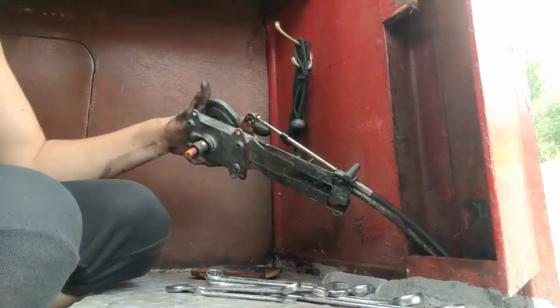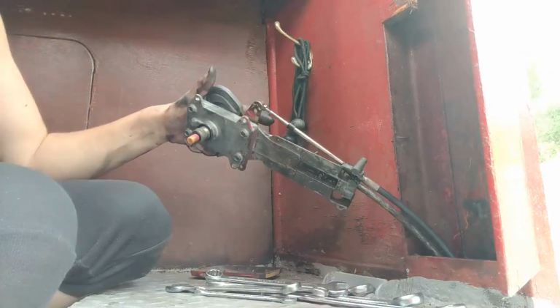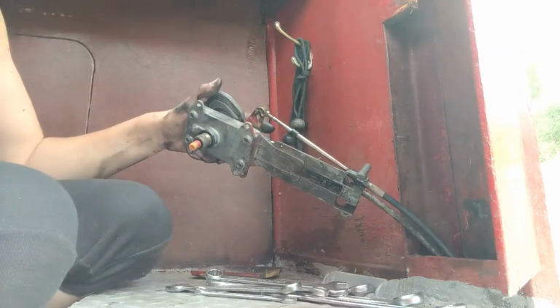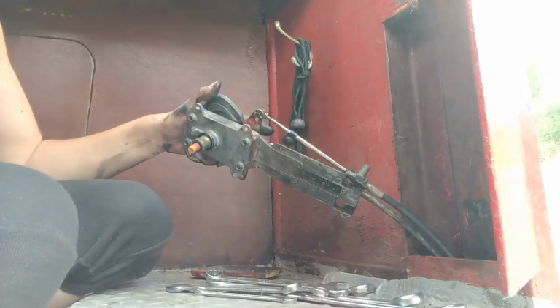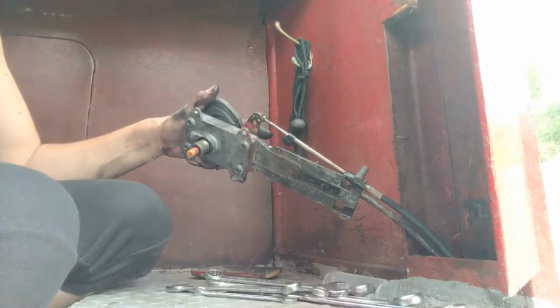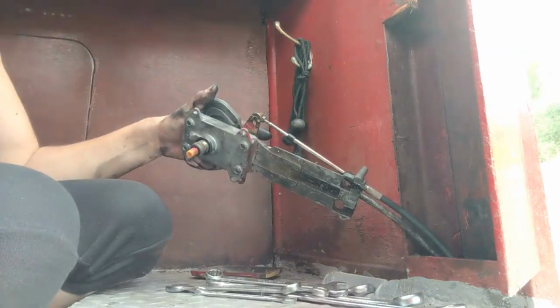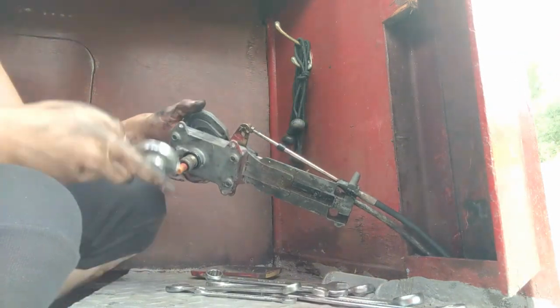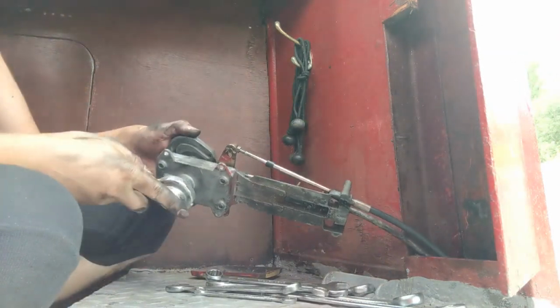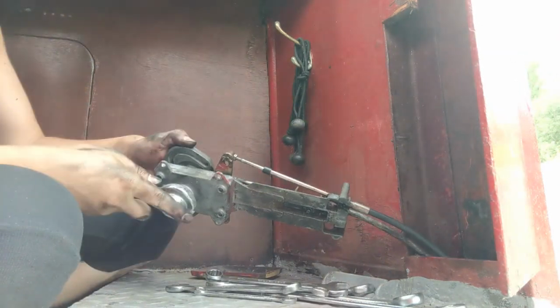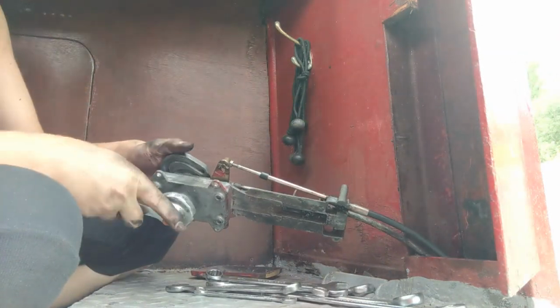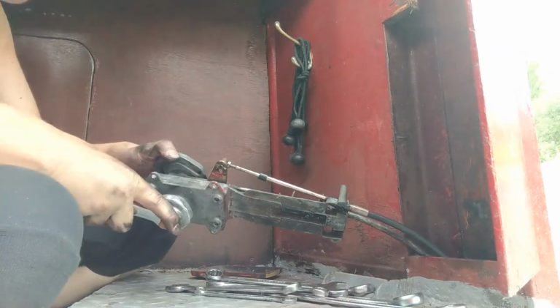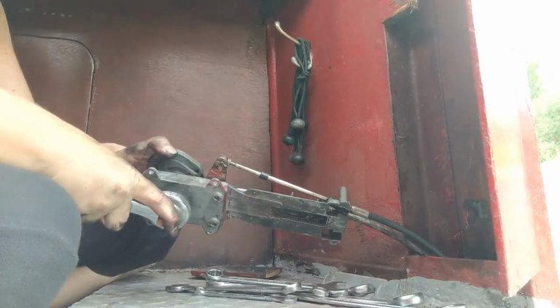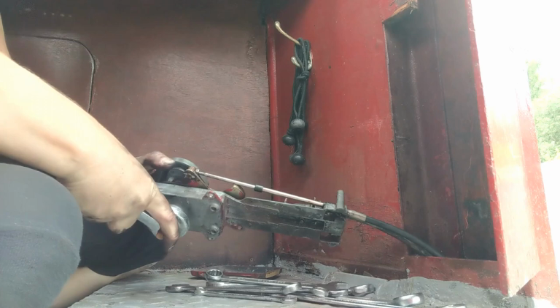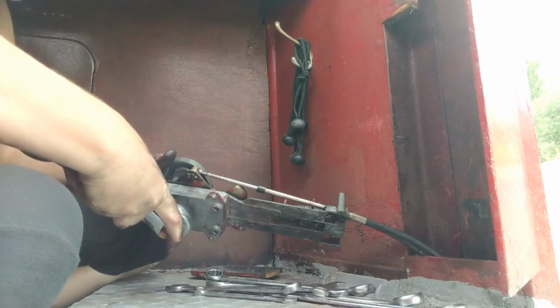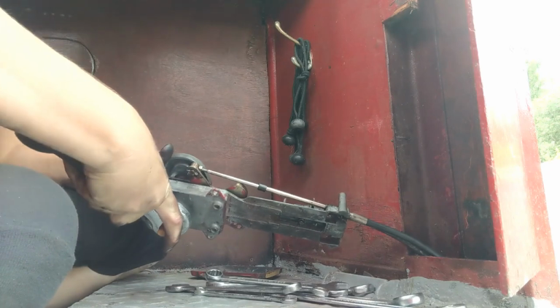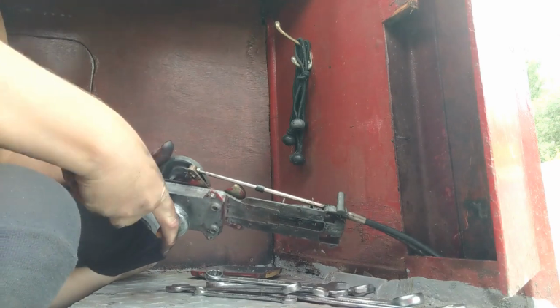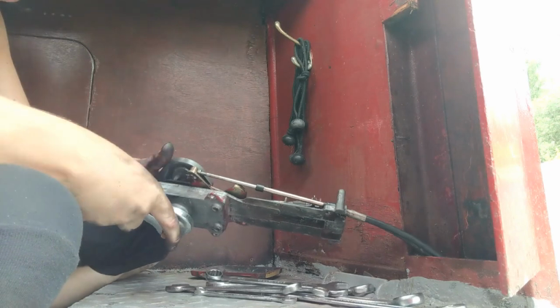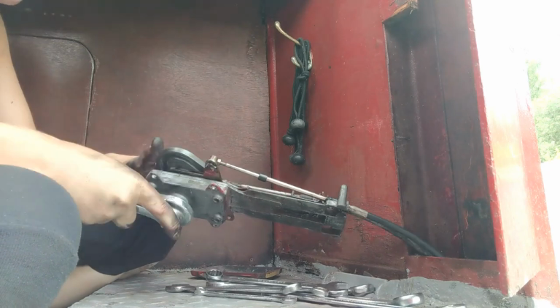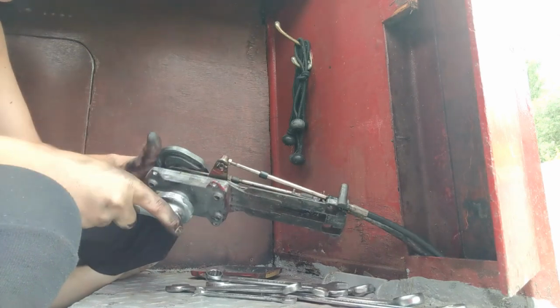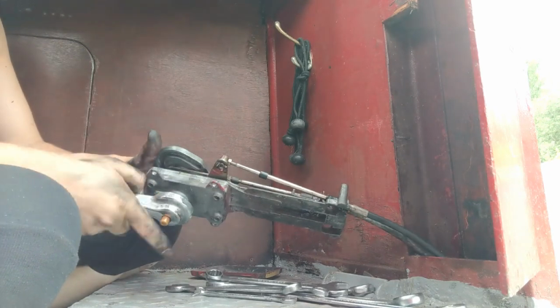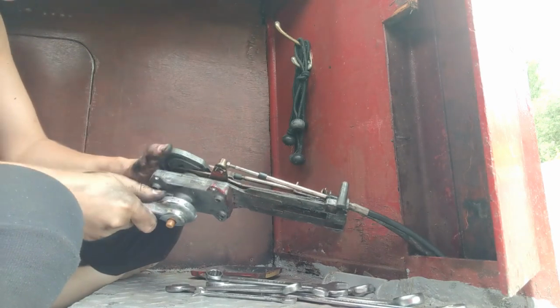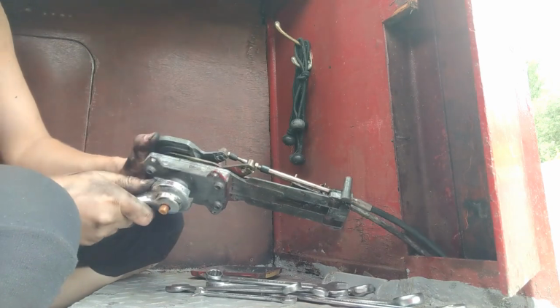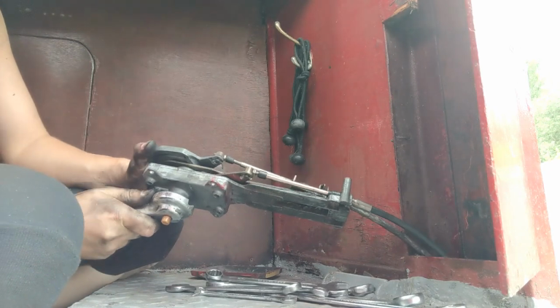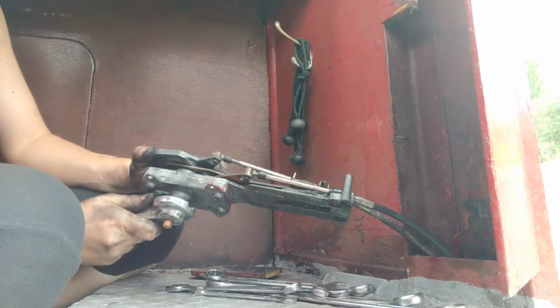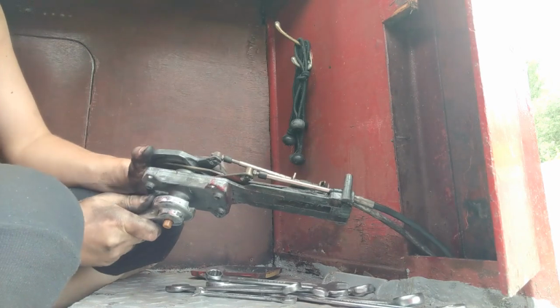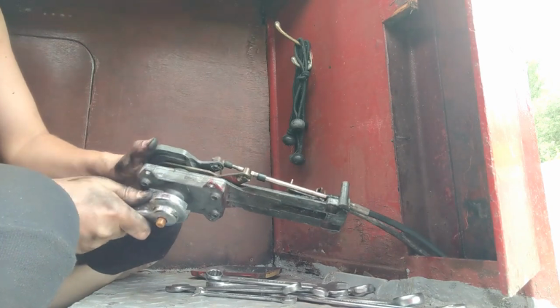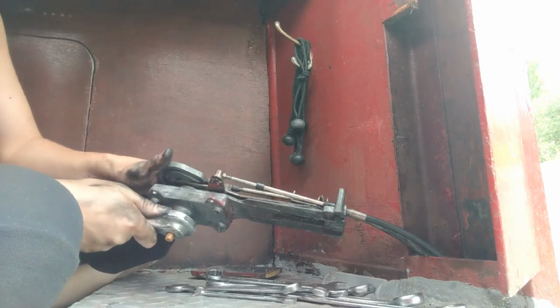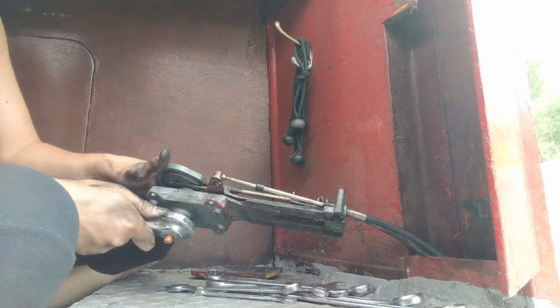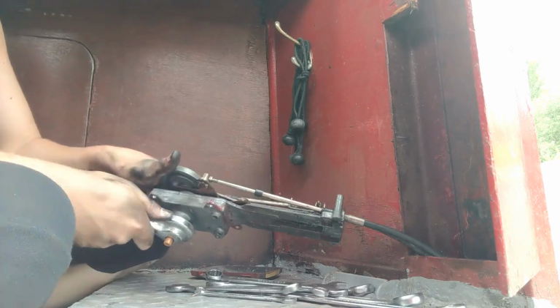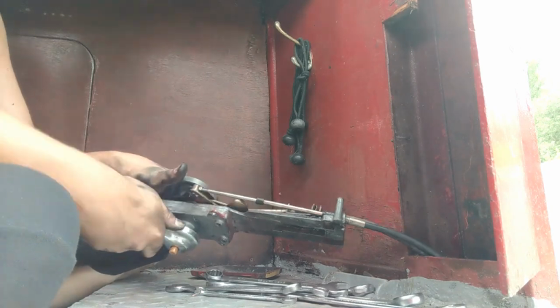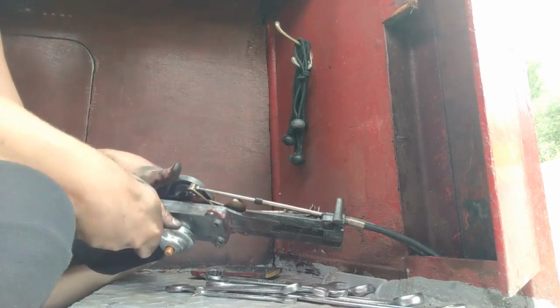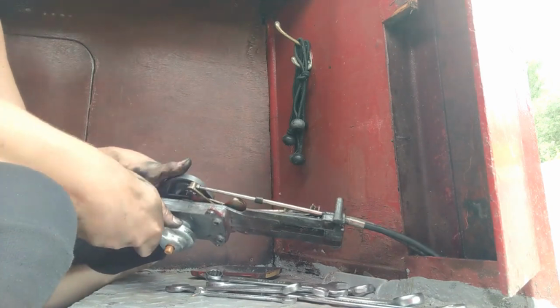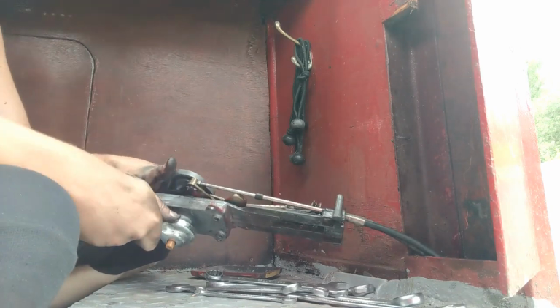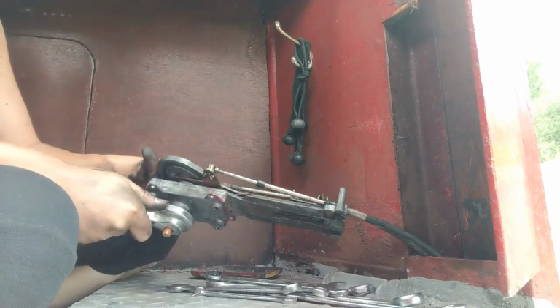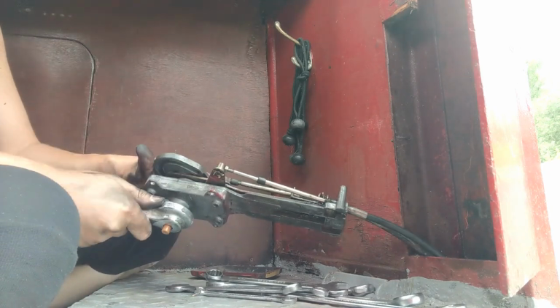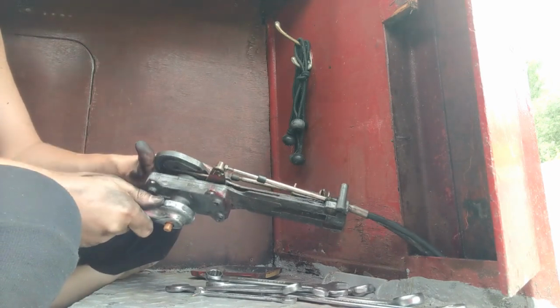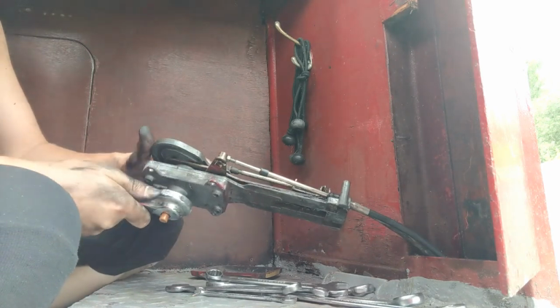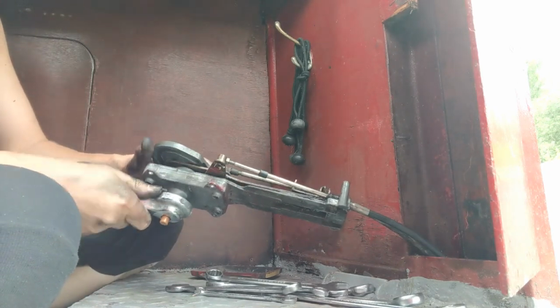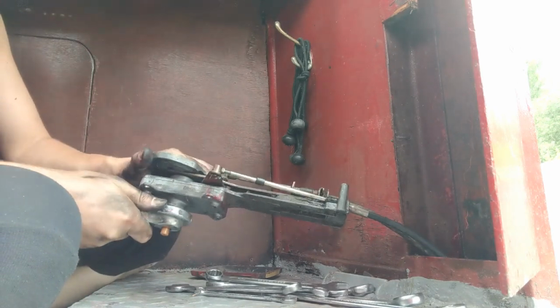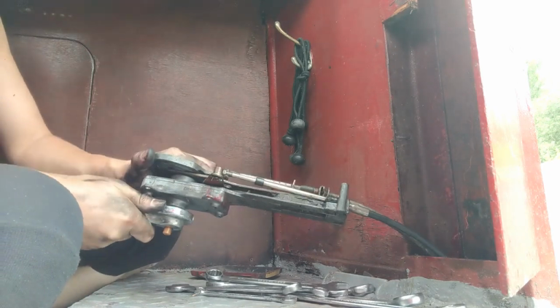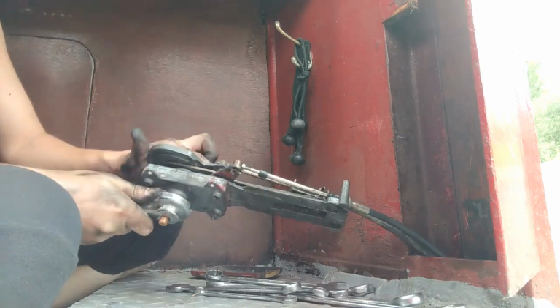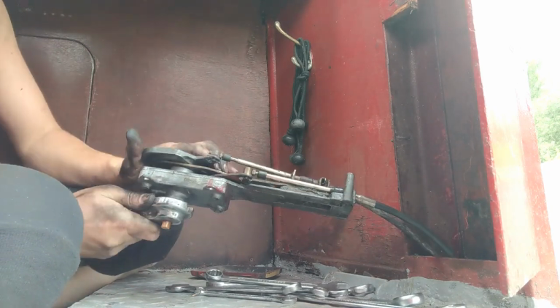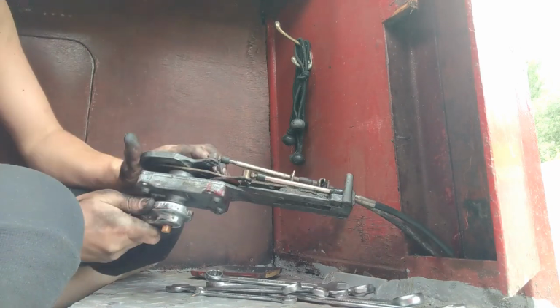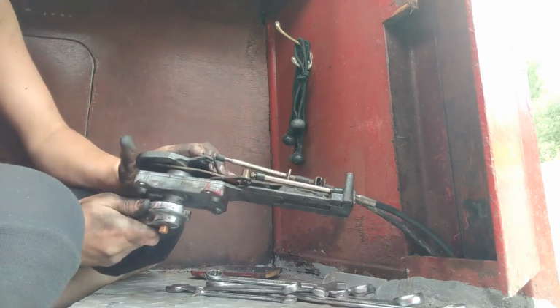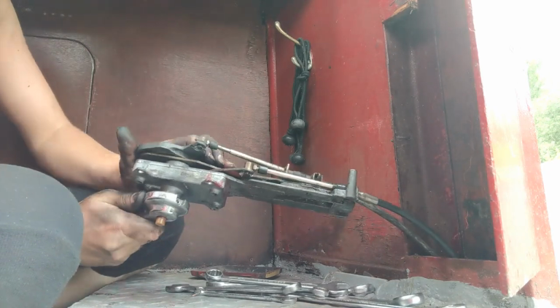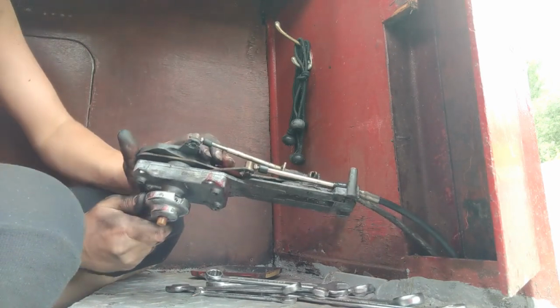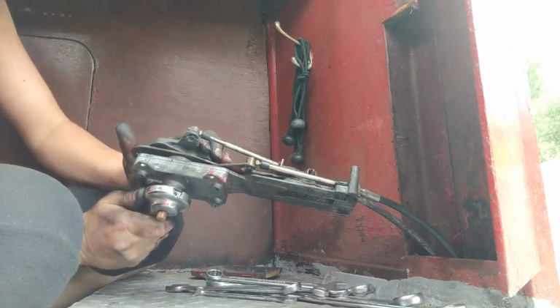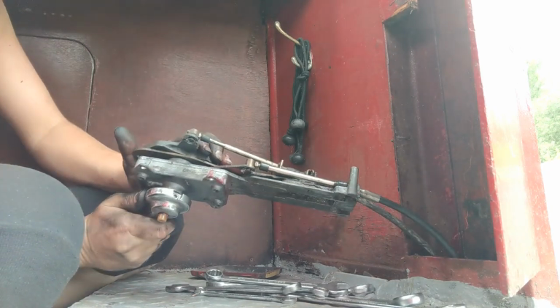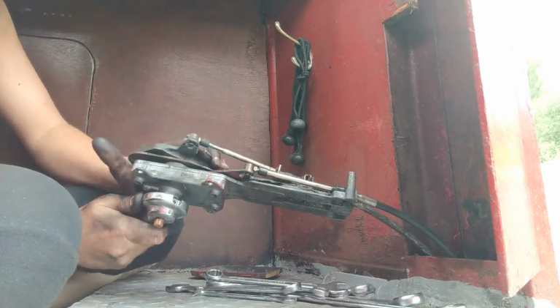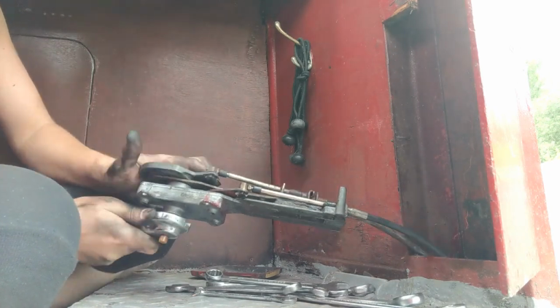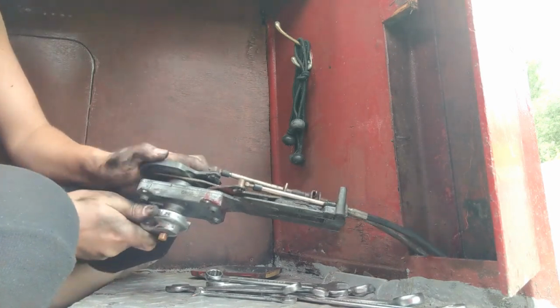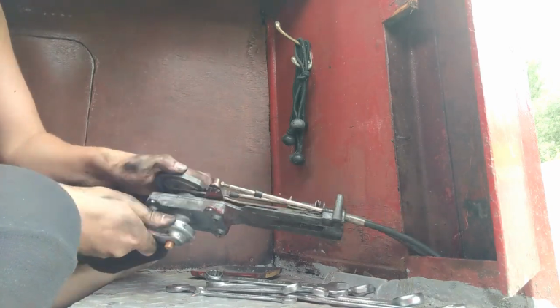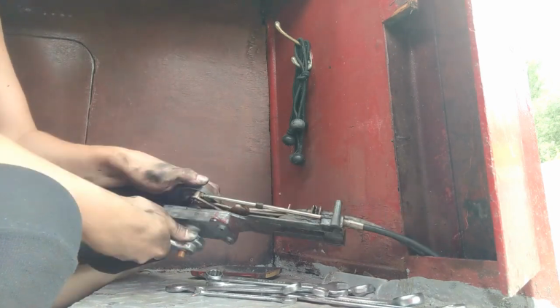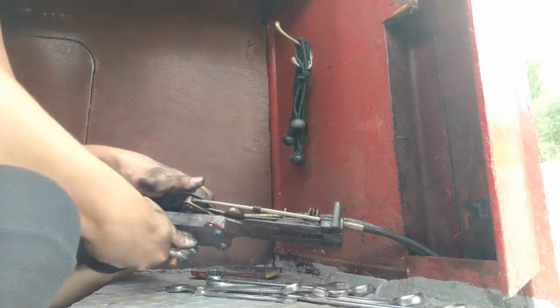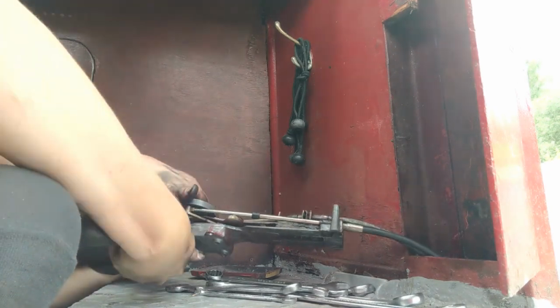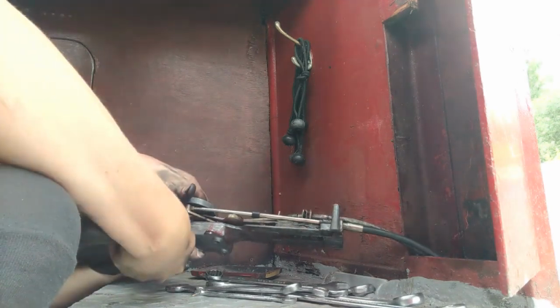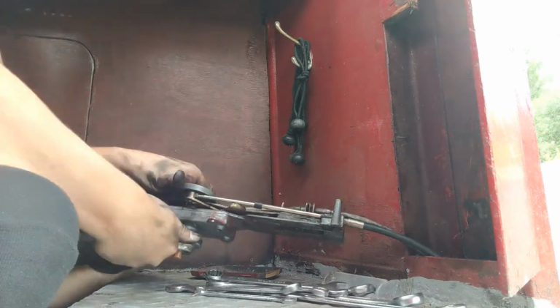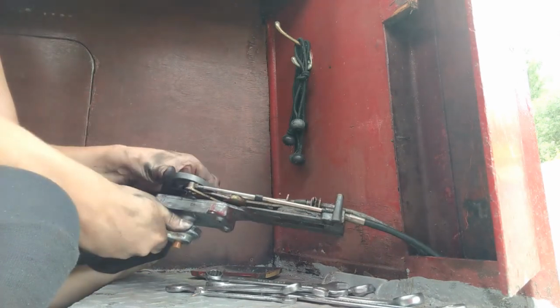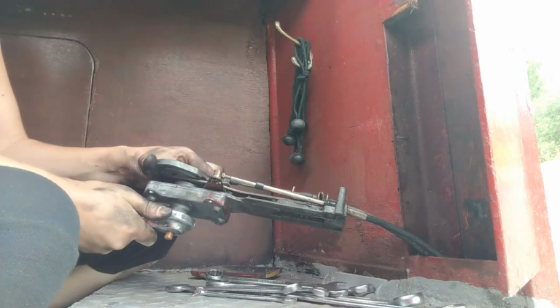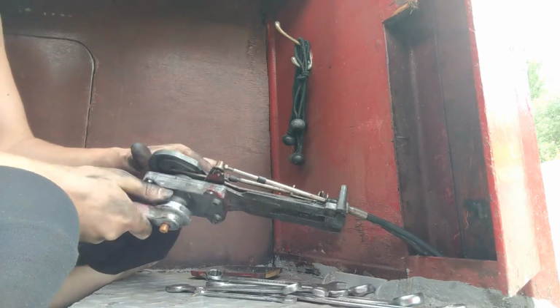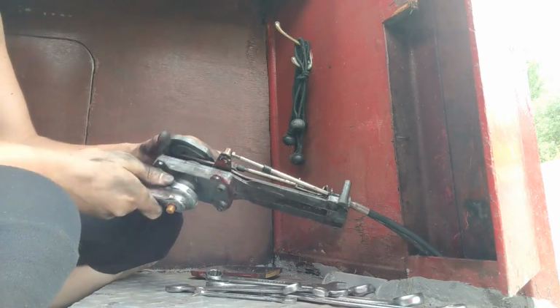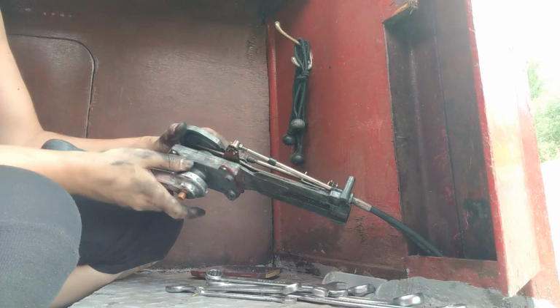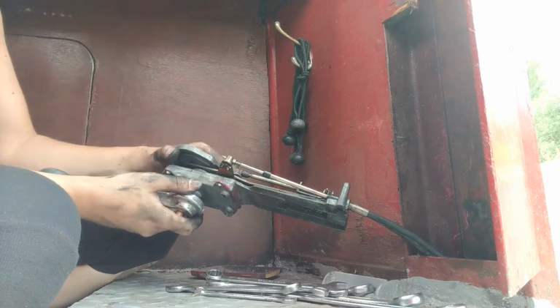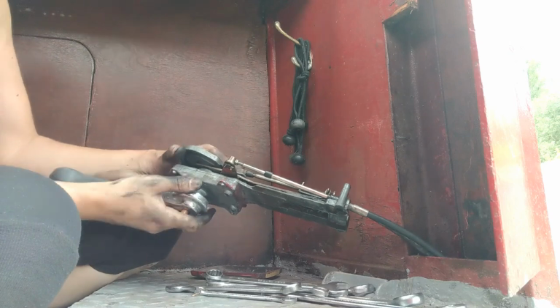Now I'll just check that the morse control lever can go in both forward and reverse before I slide the morse control back into the boat.